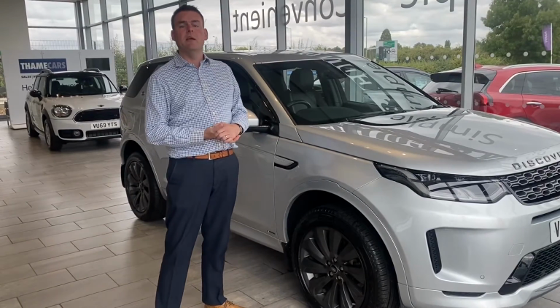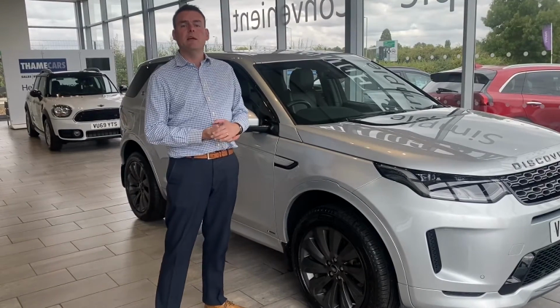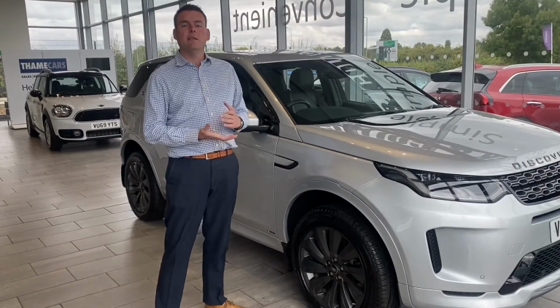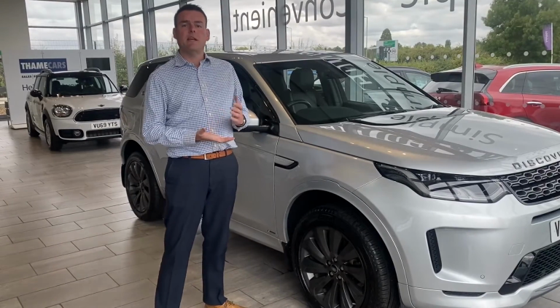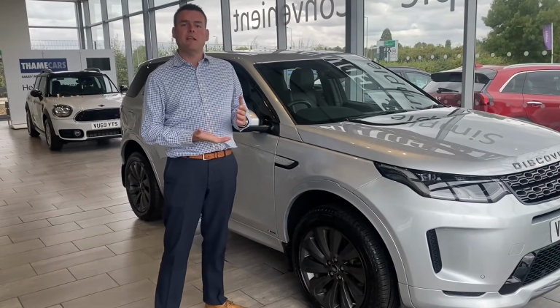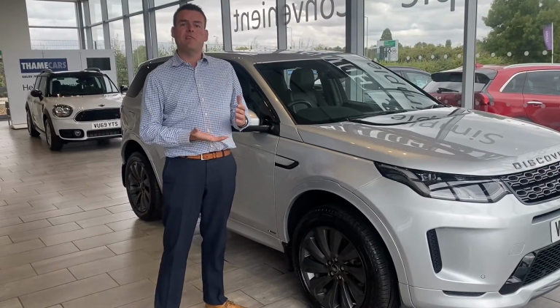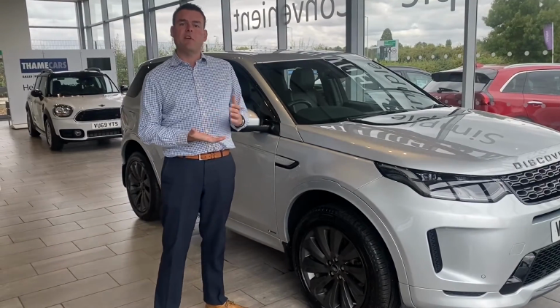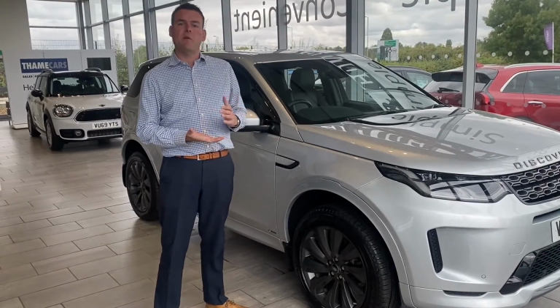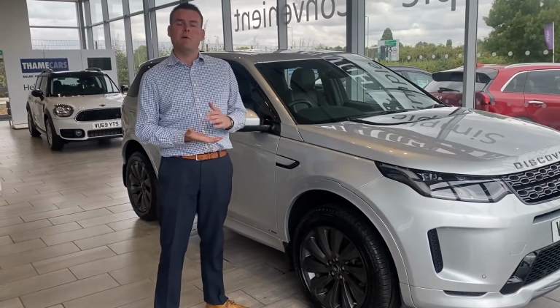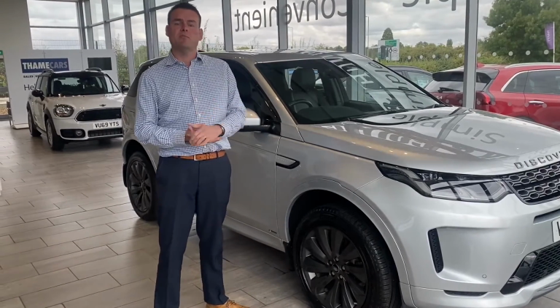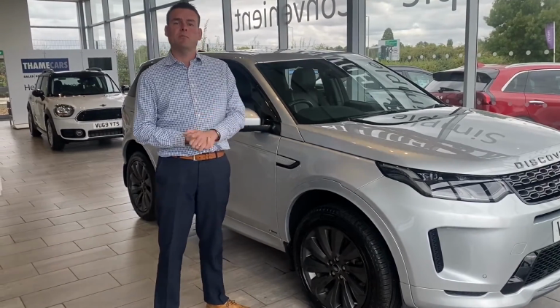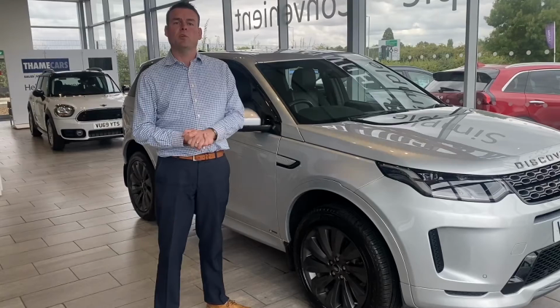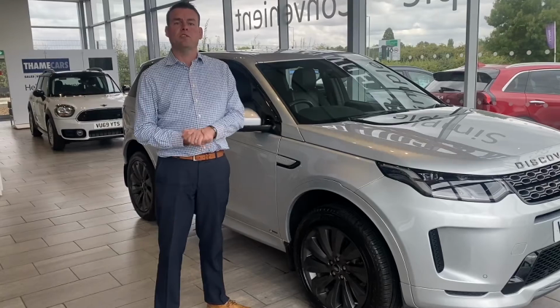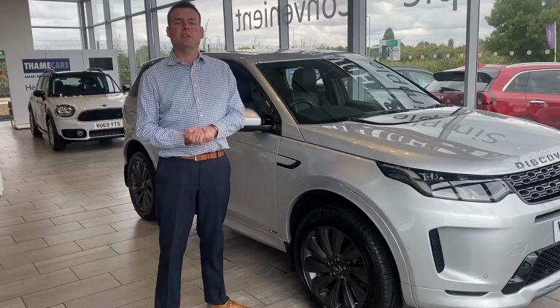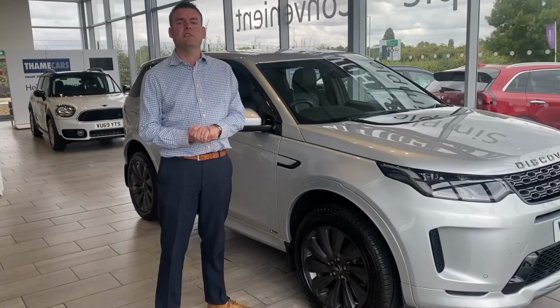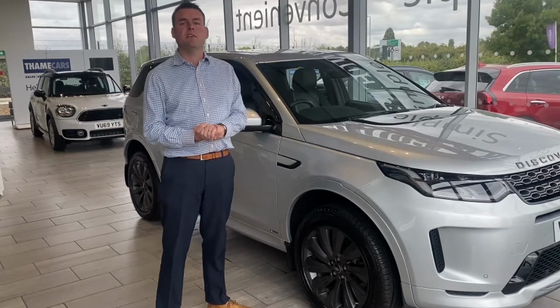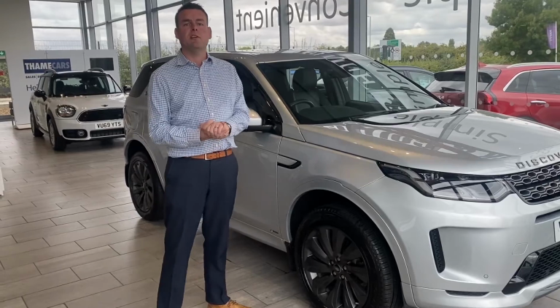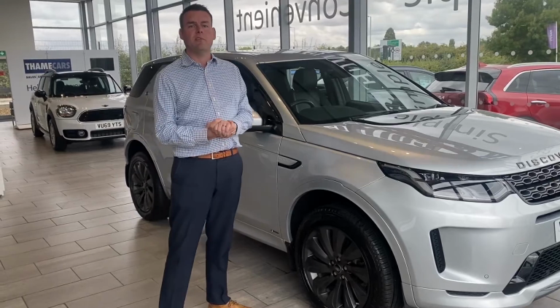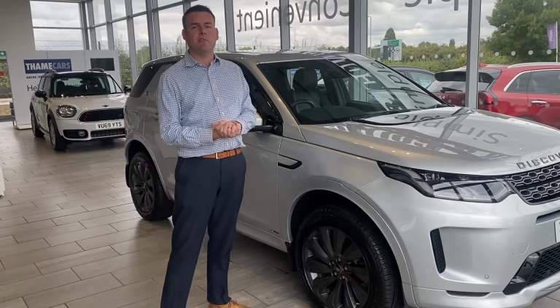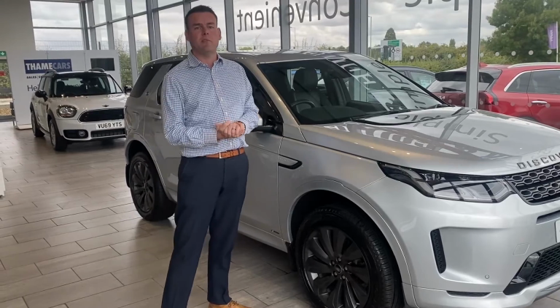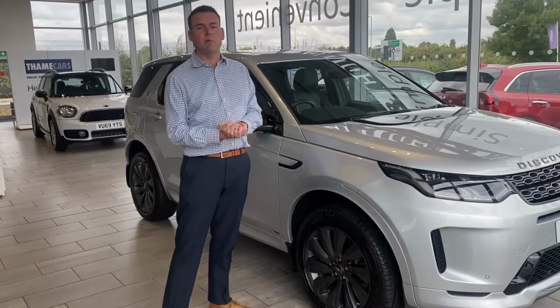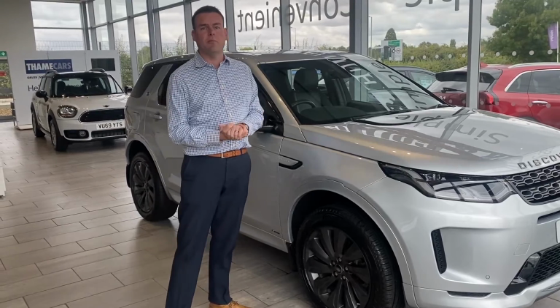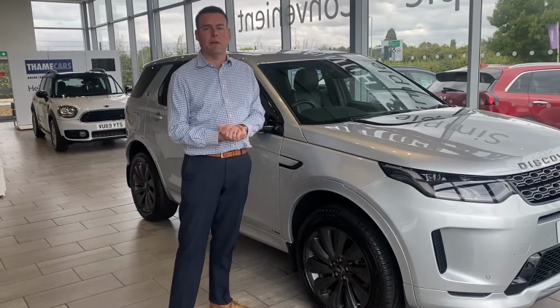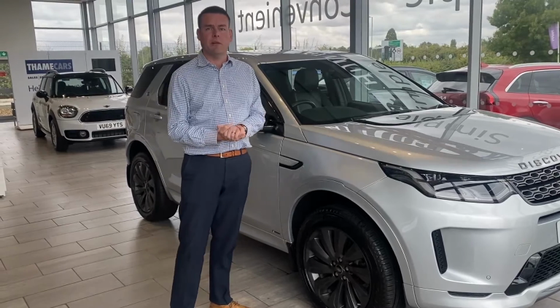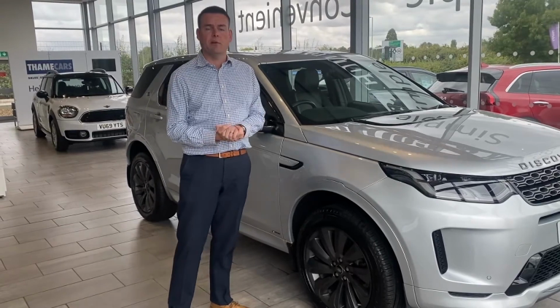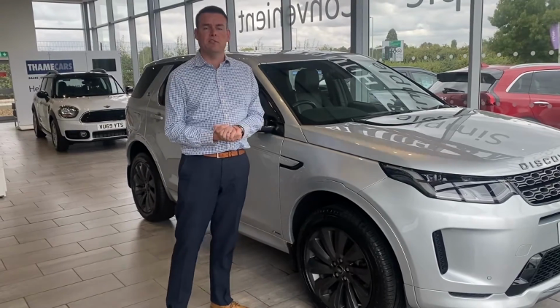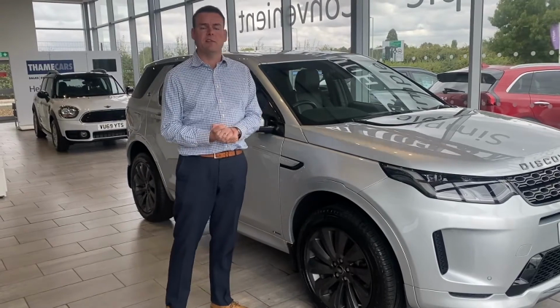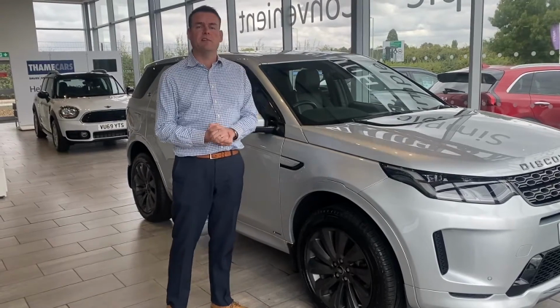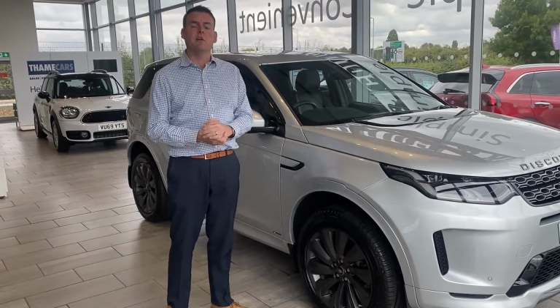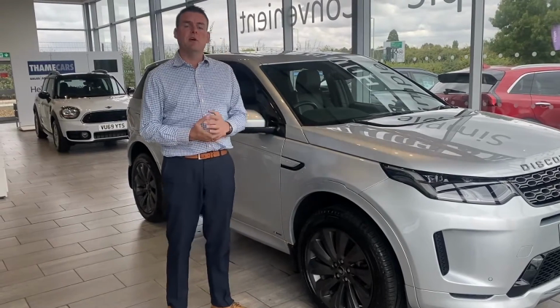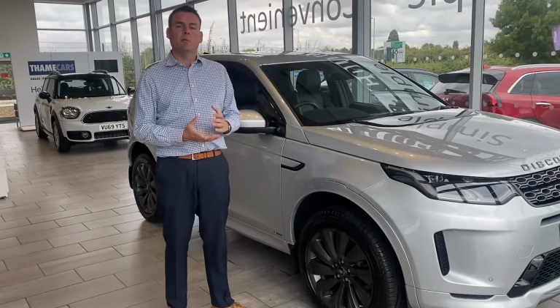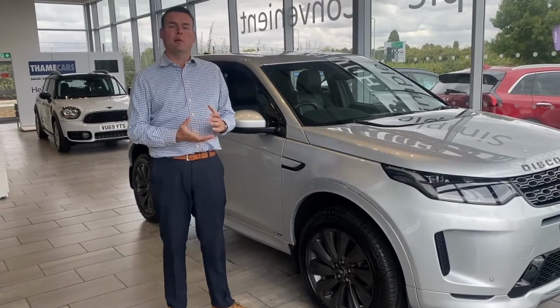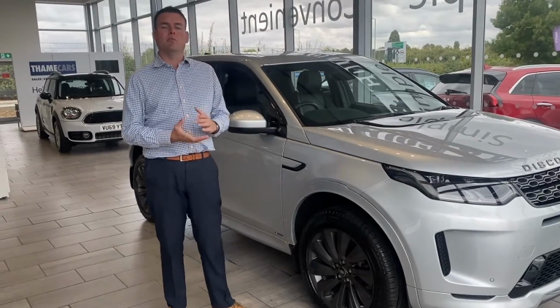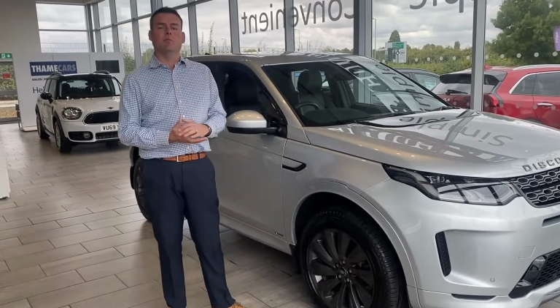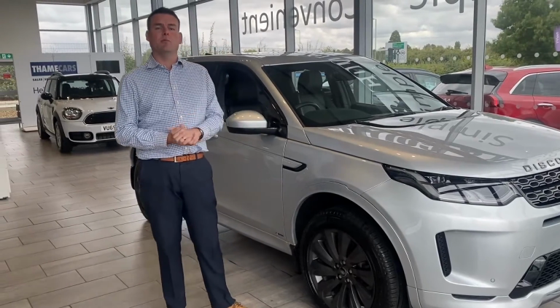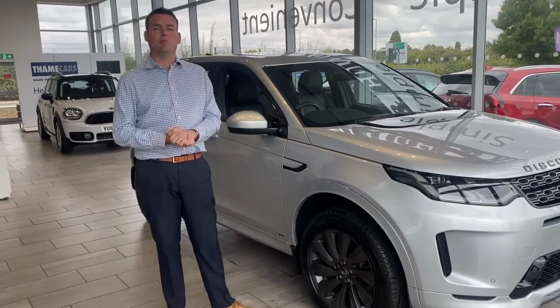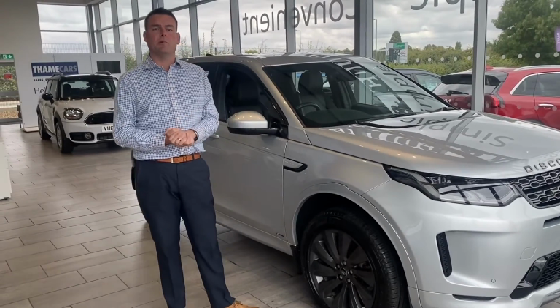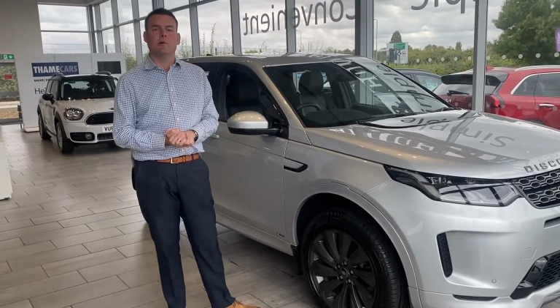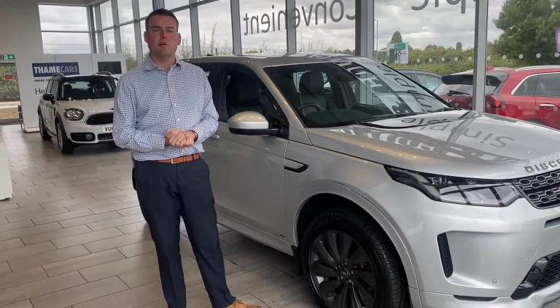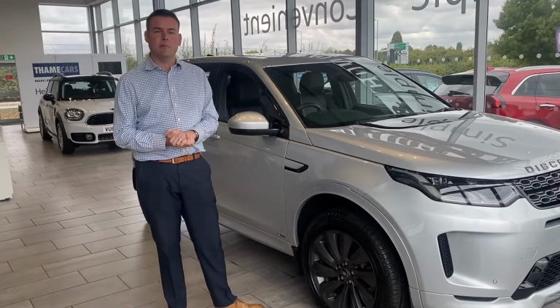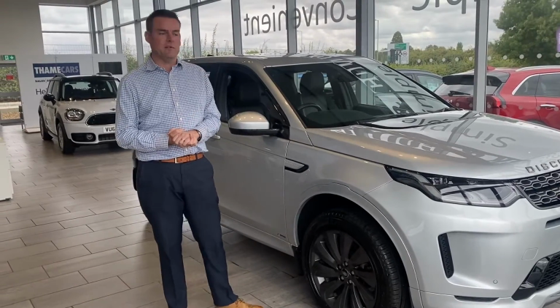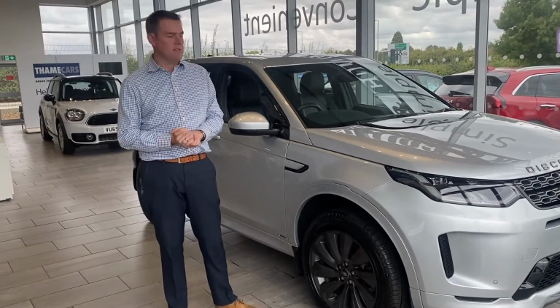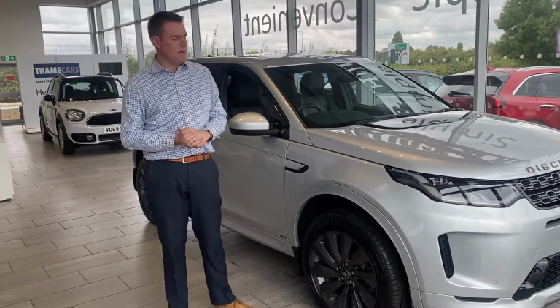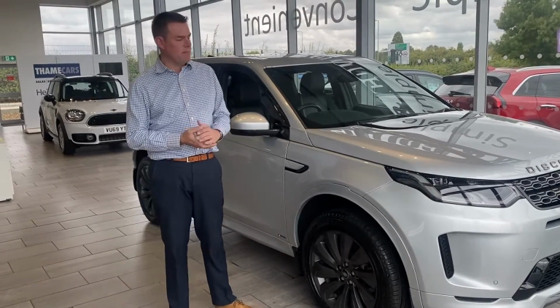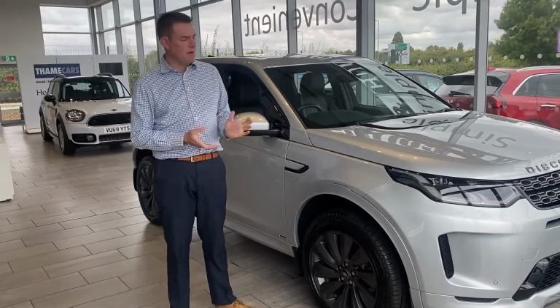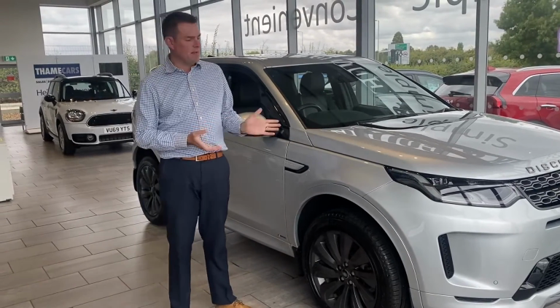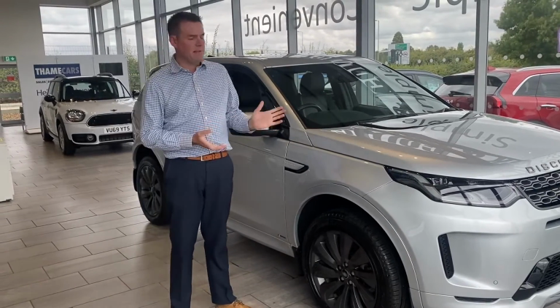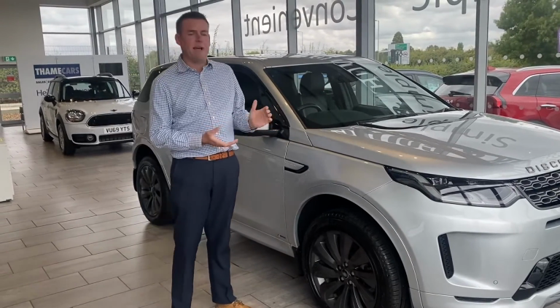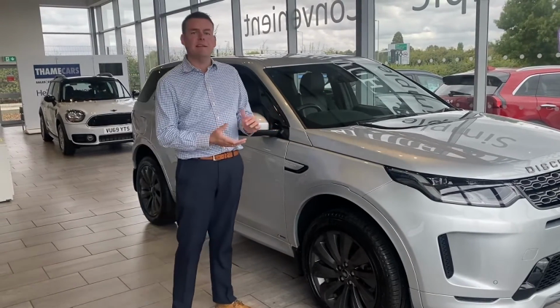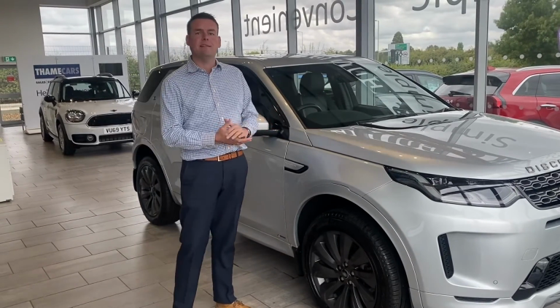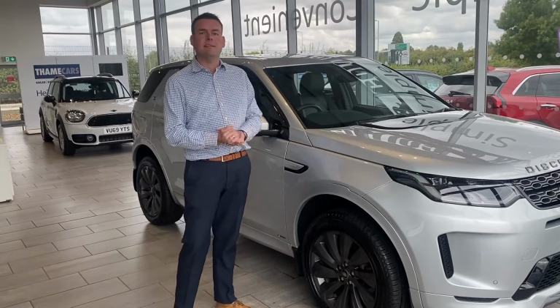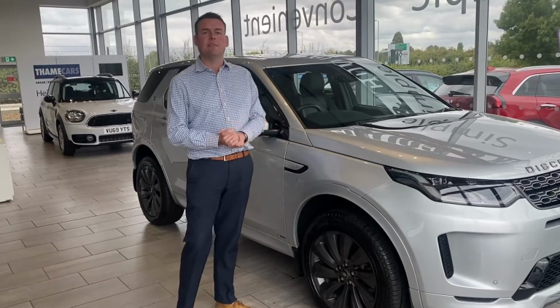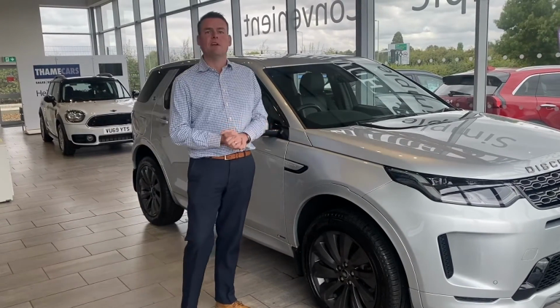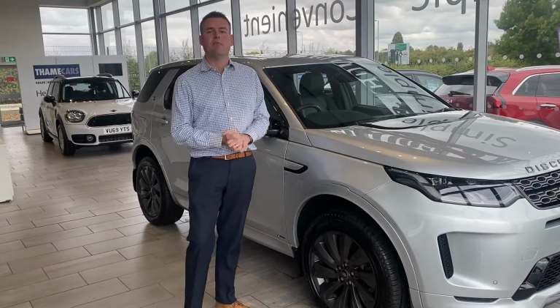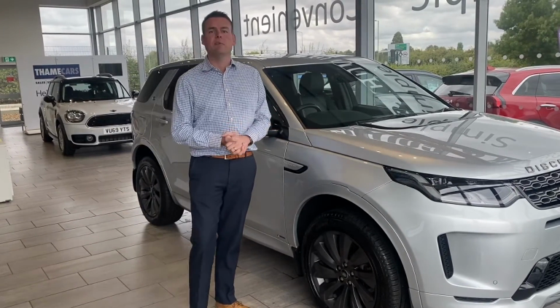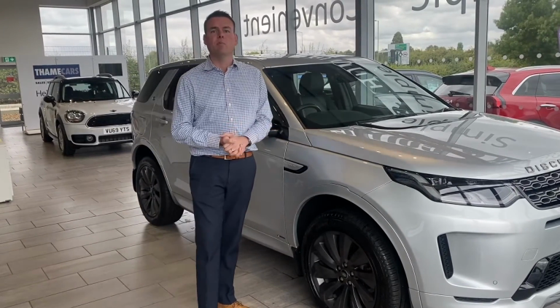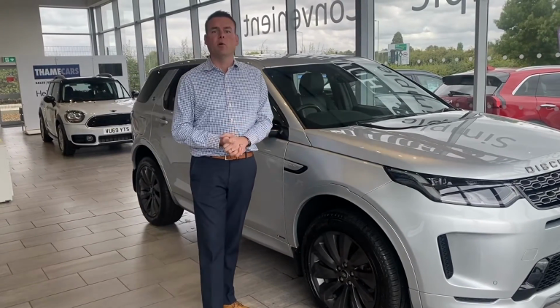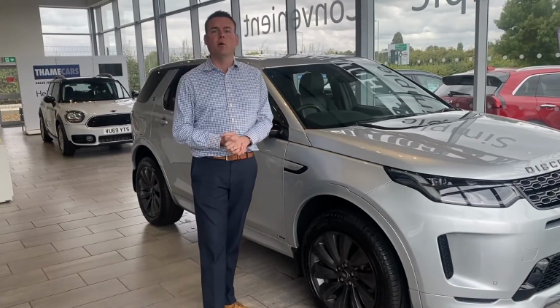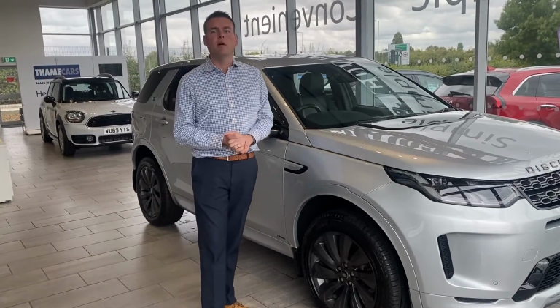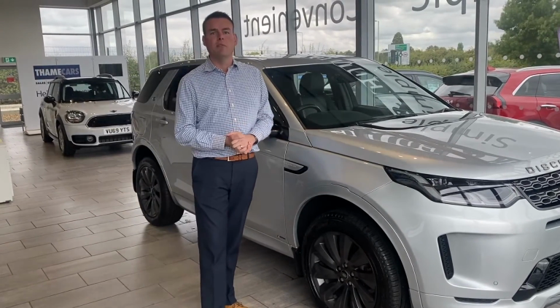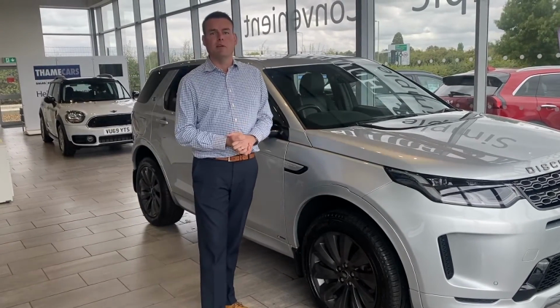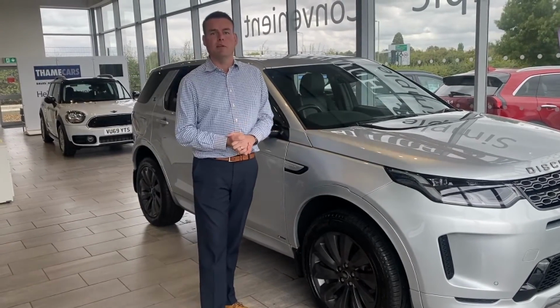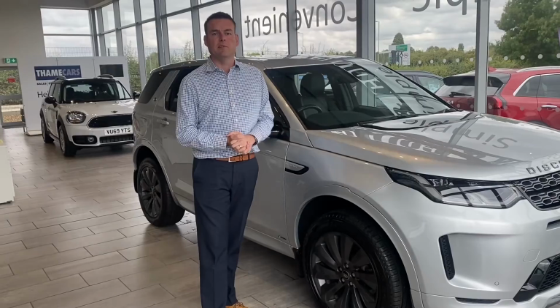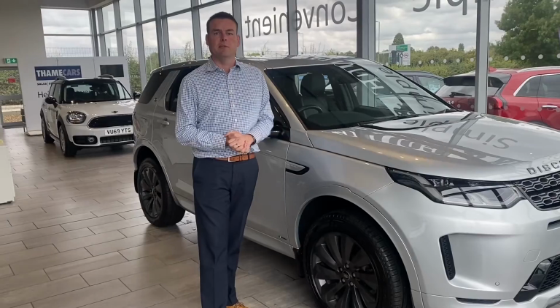Thank you very much for watching. Do give us a call if you have any questions — we look forward to helping you with Thame Cars and this Discovery Sport very soon.